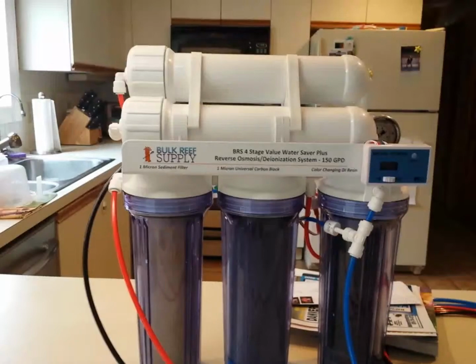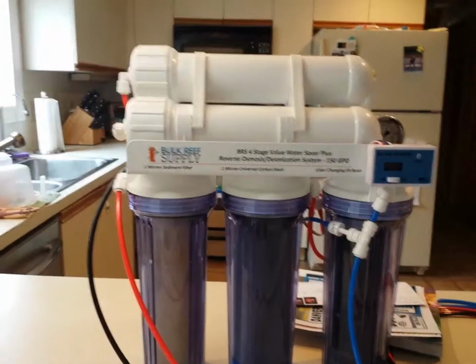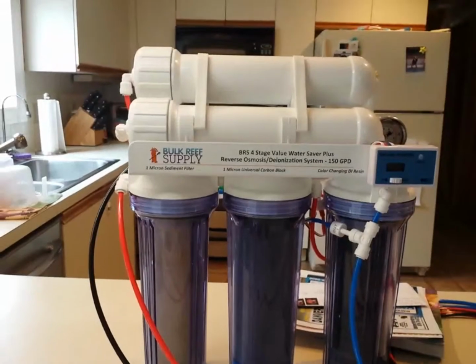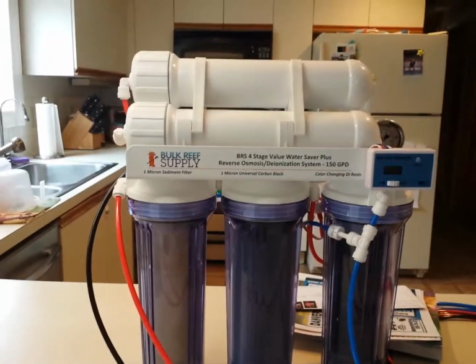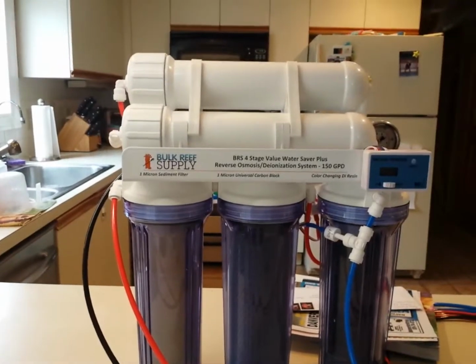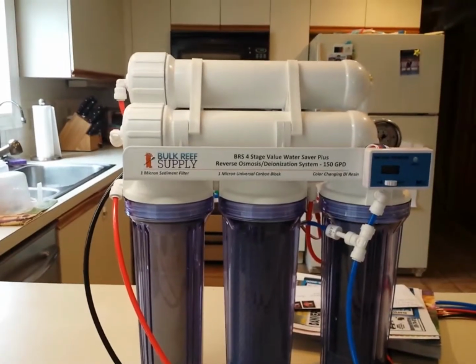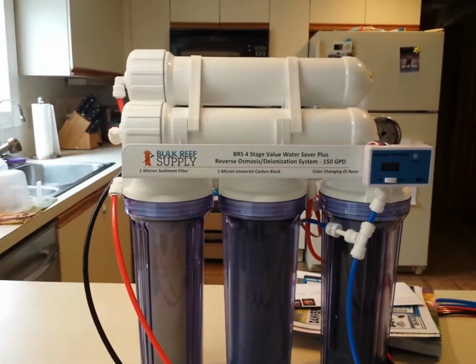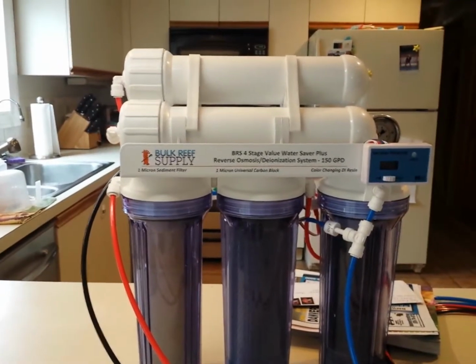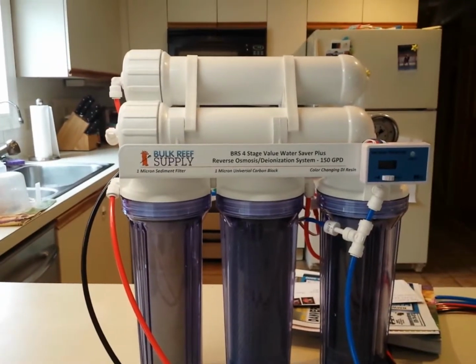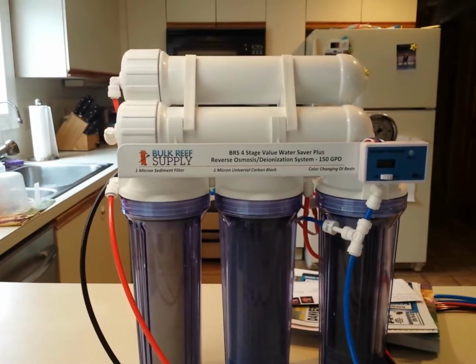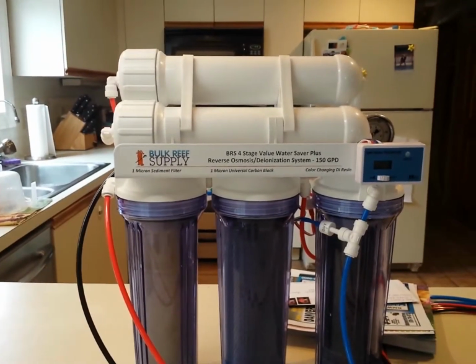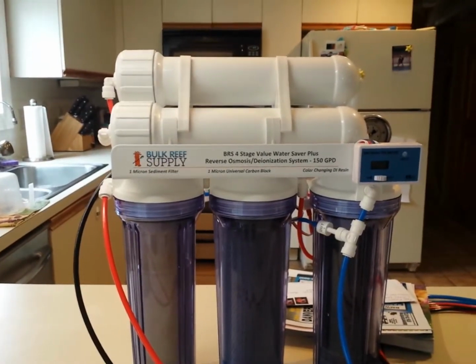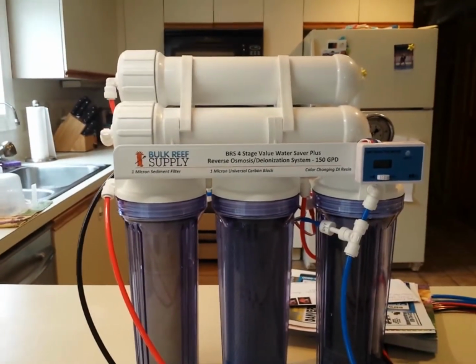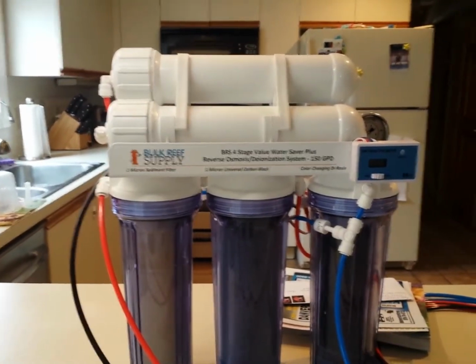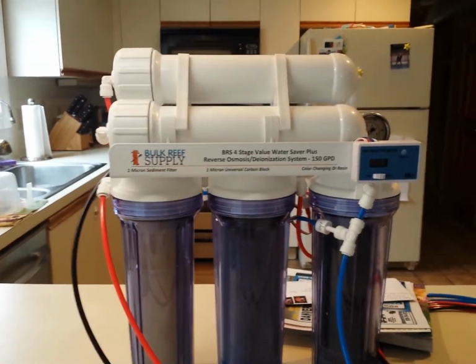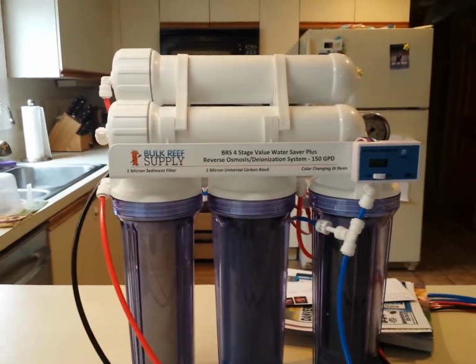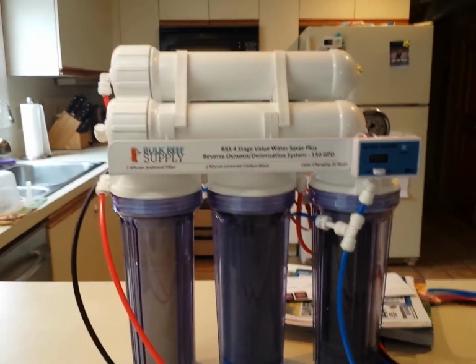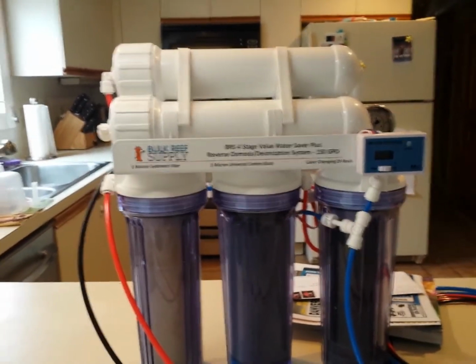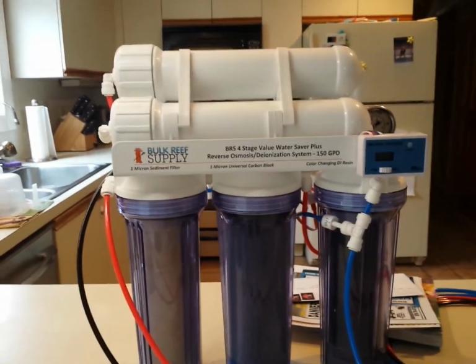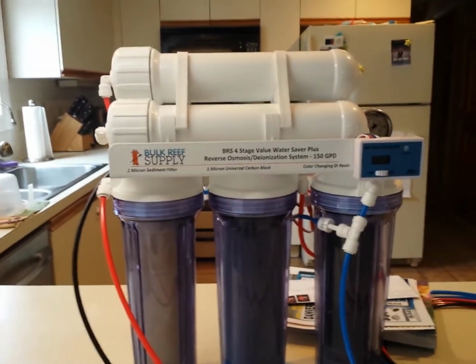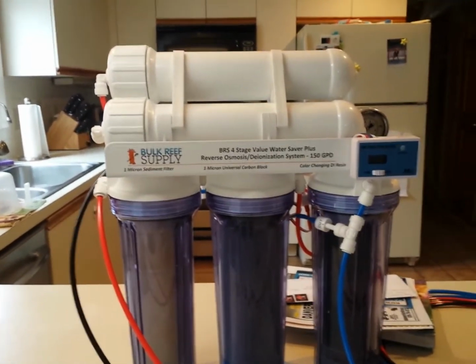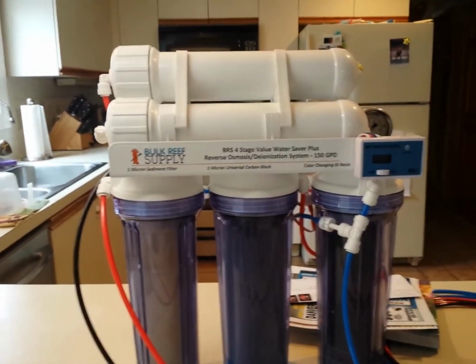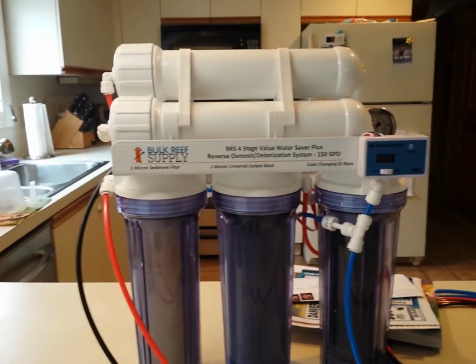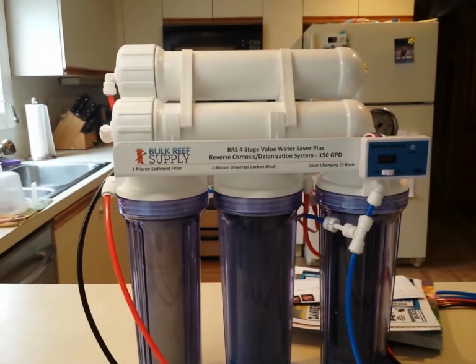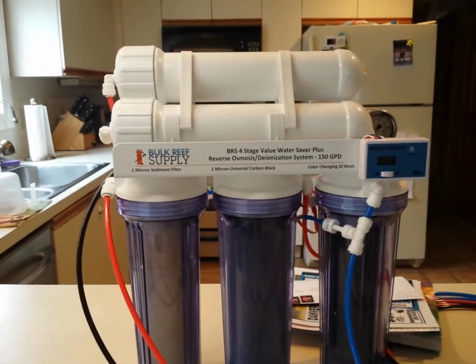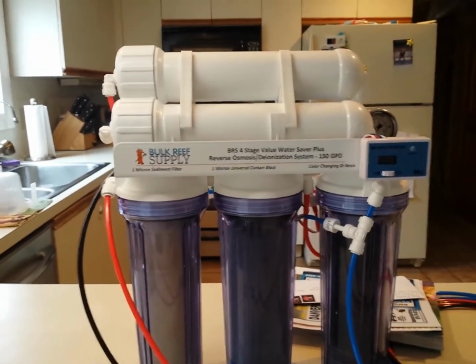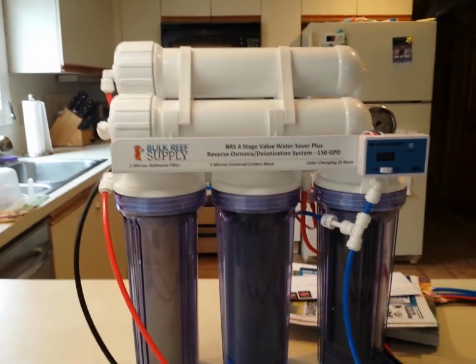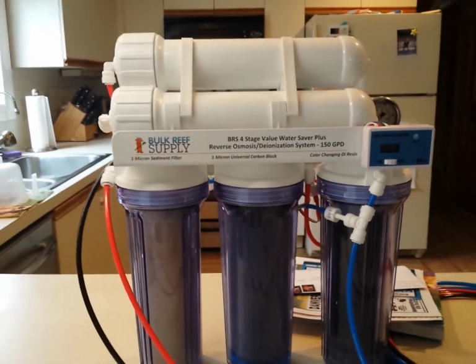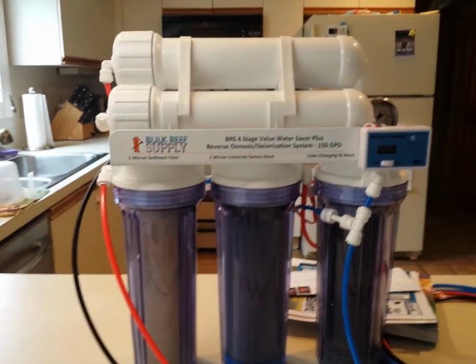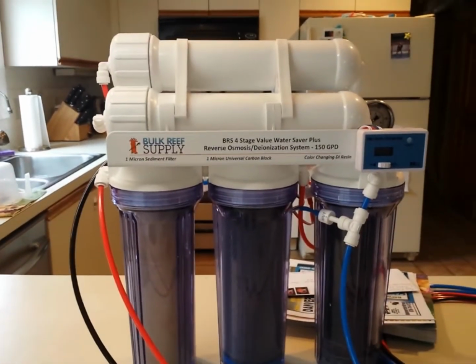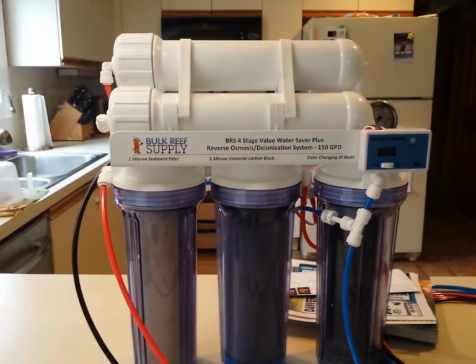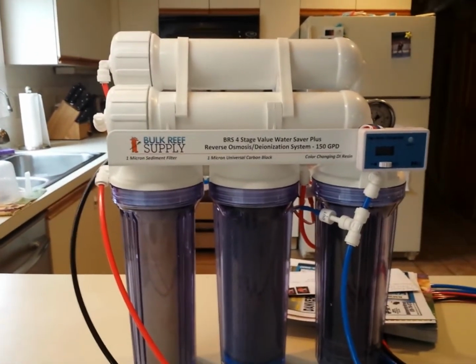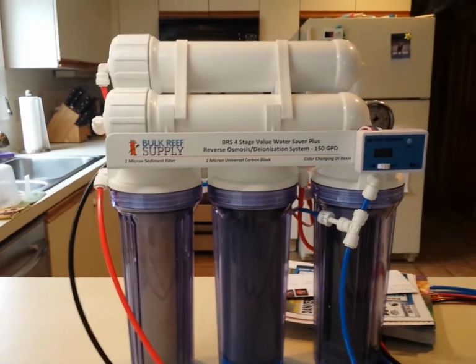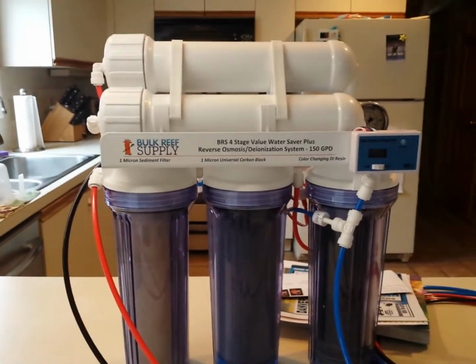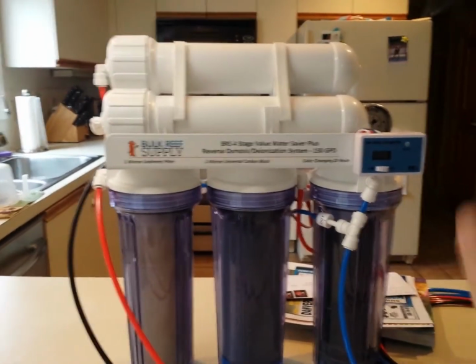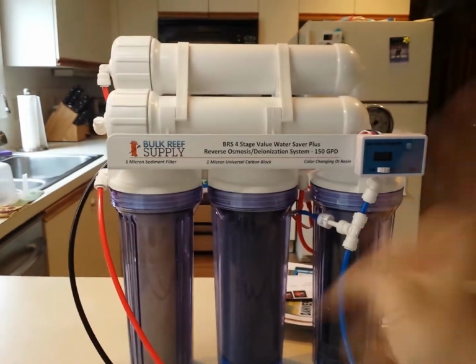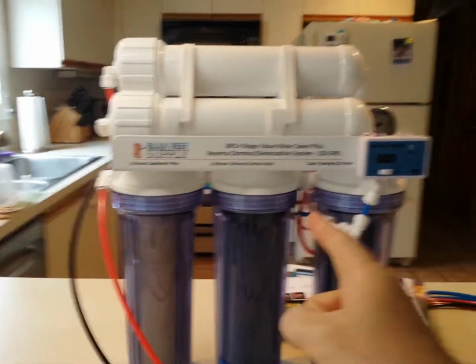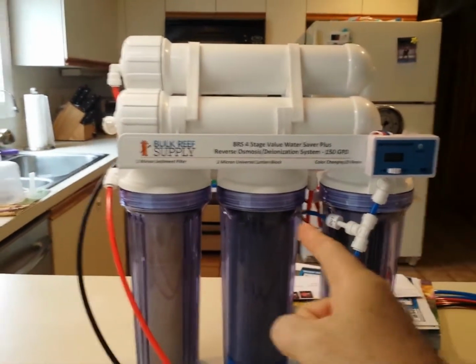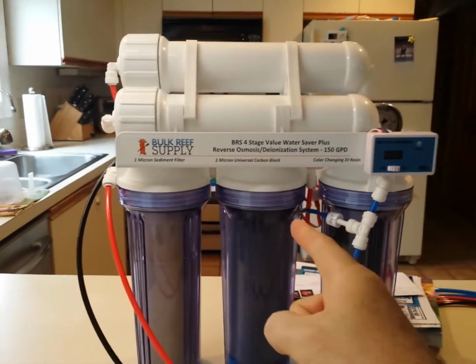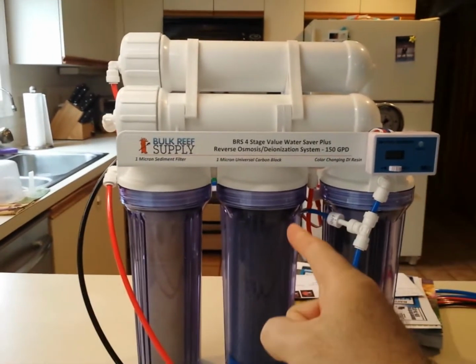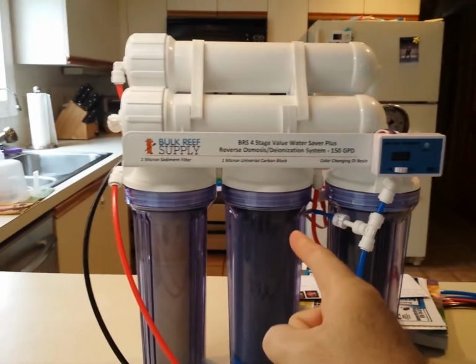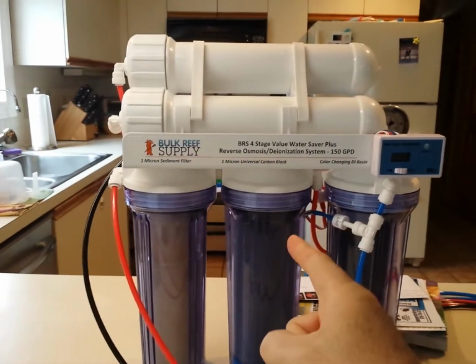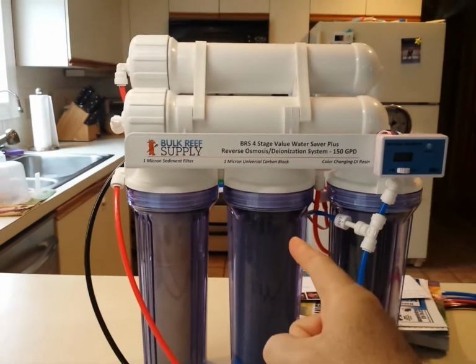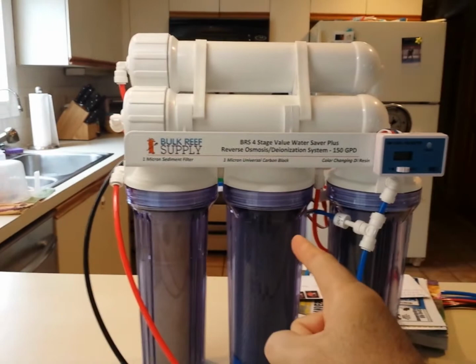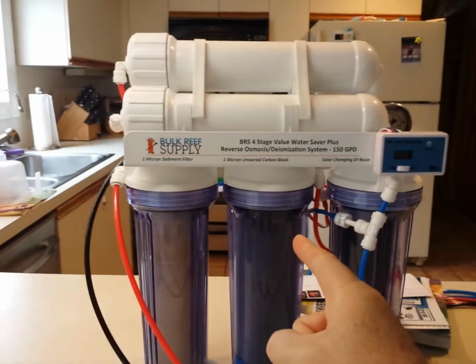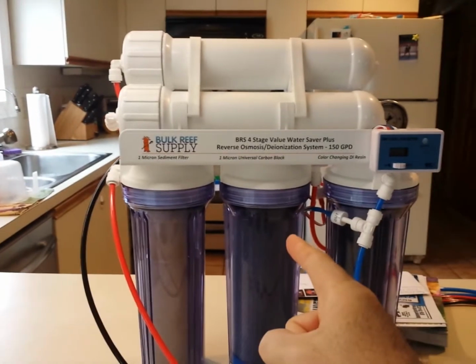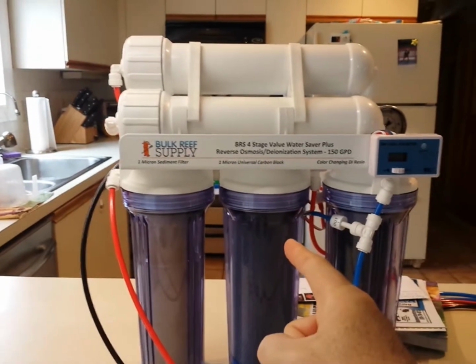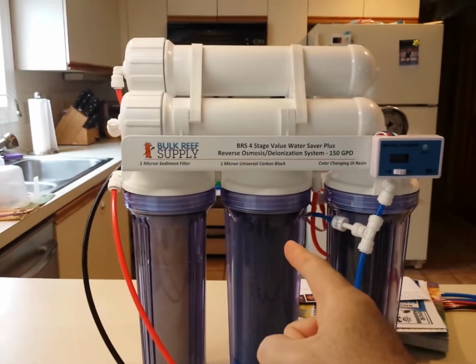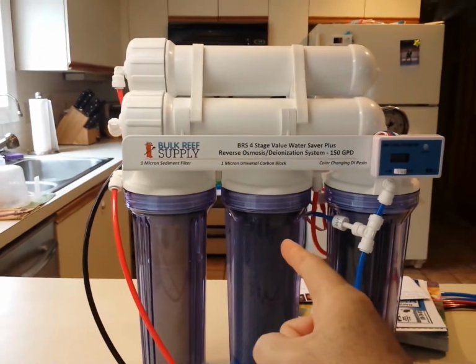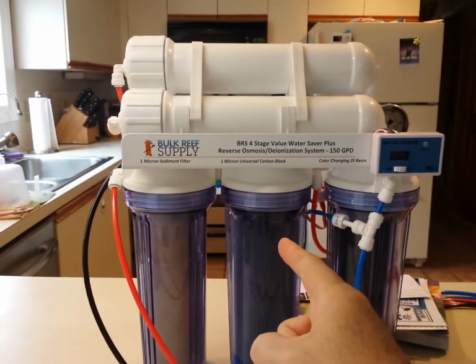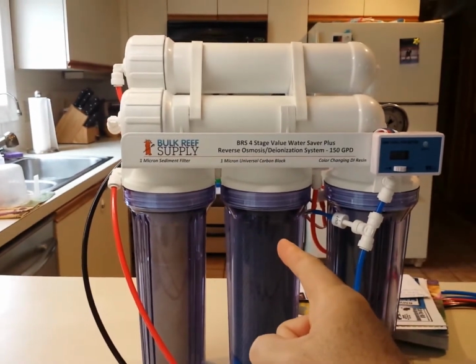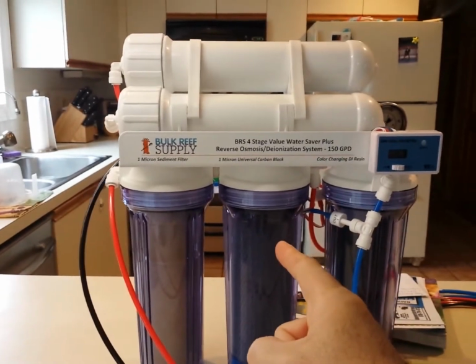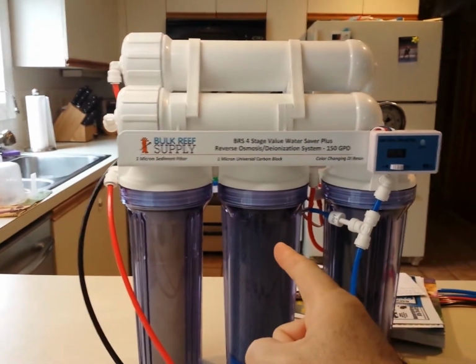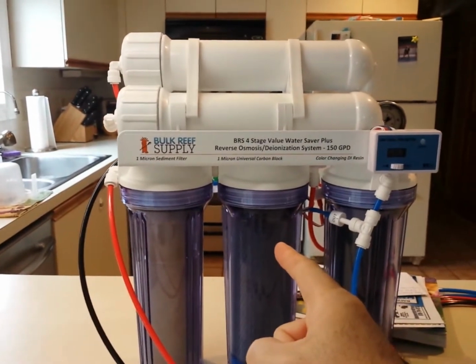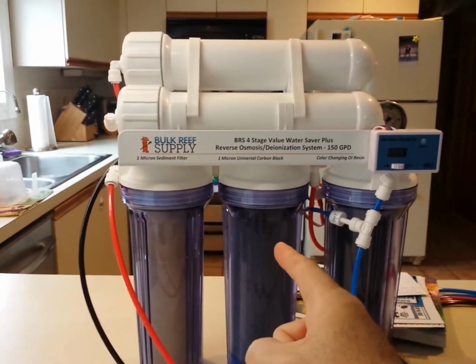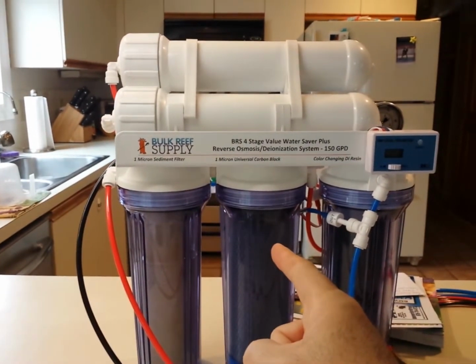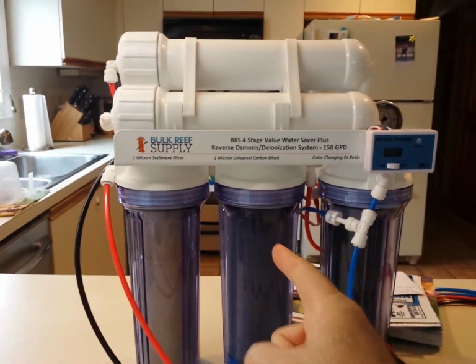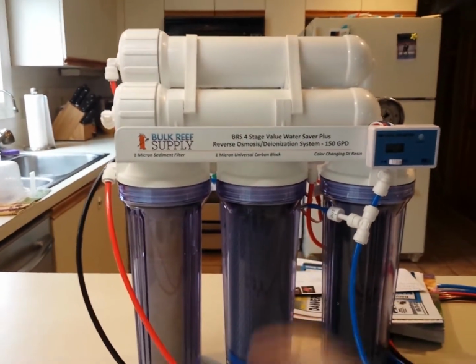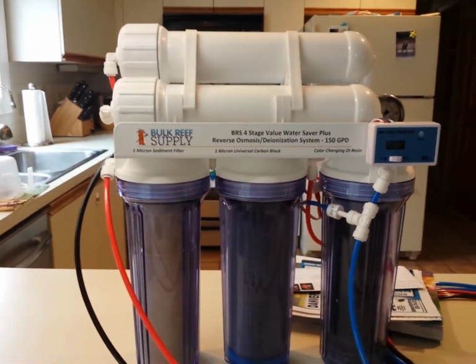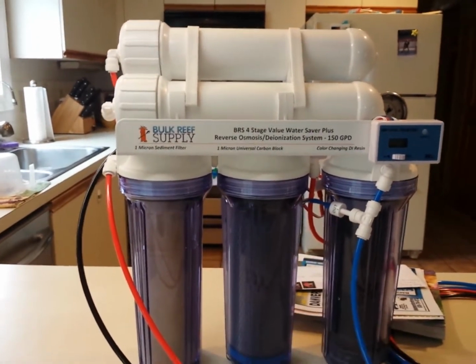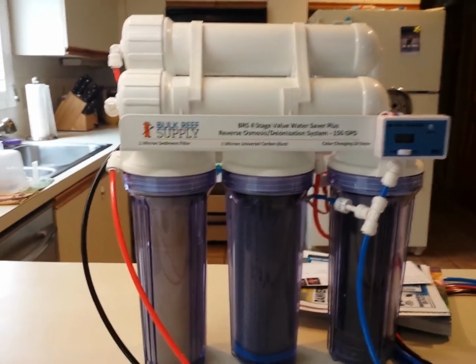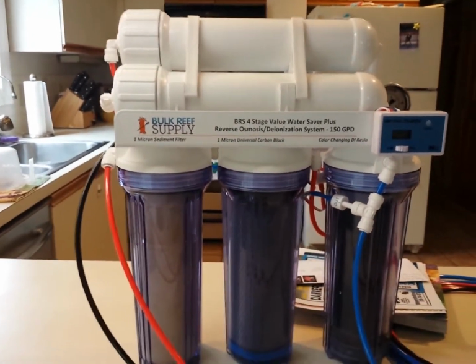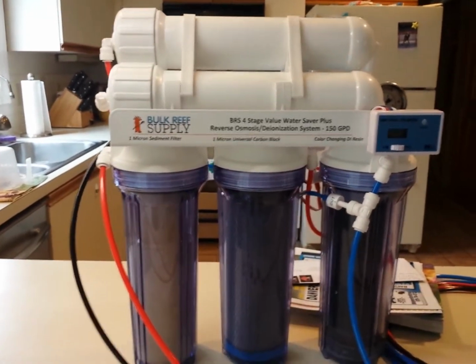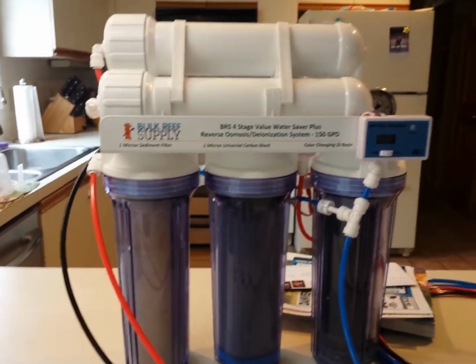Good morning YouTube, ReefRookie here. Today we're going to talk about clean water and why it's so important you buy something like this for your reef tank.